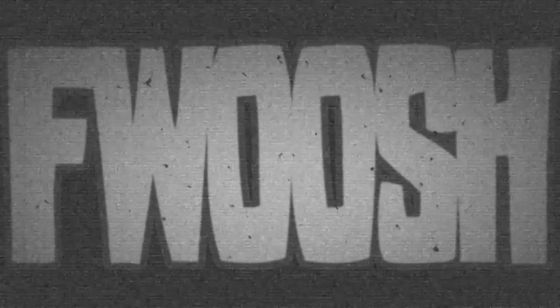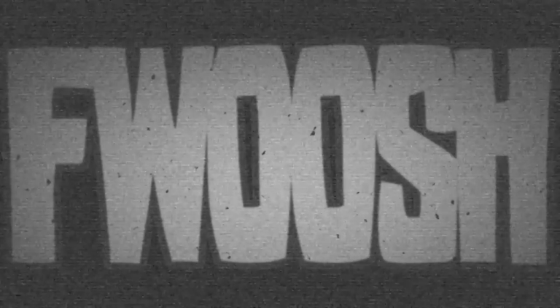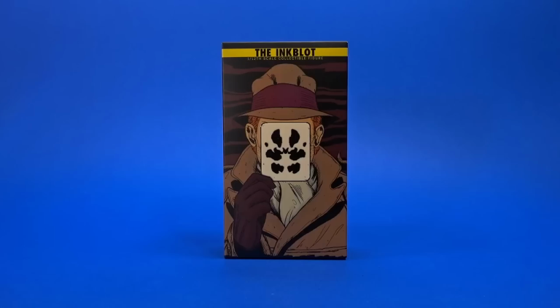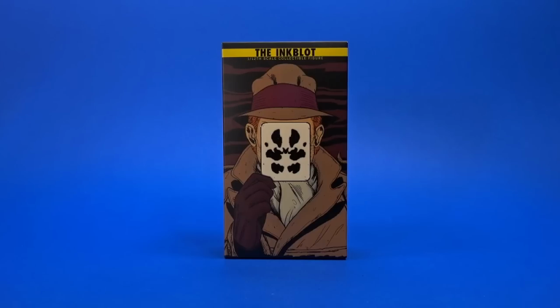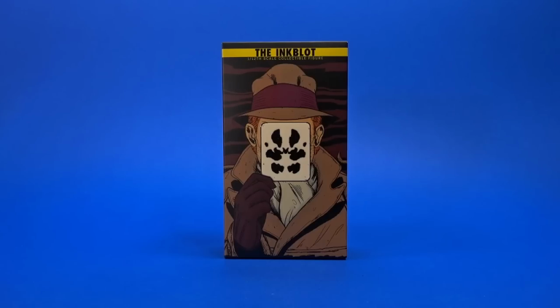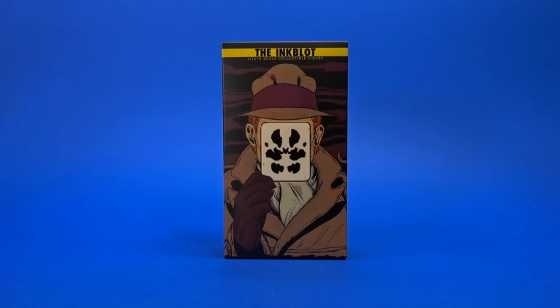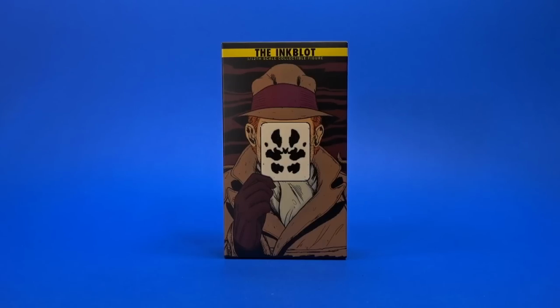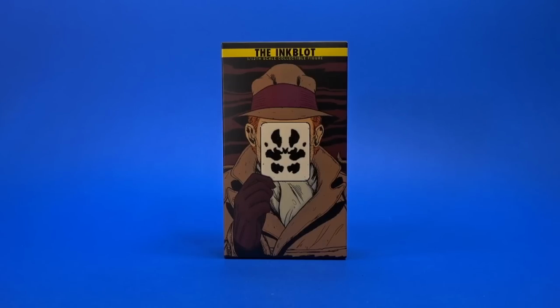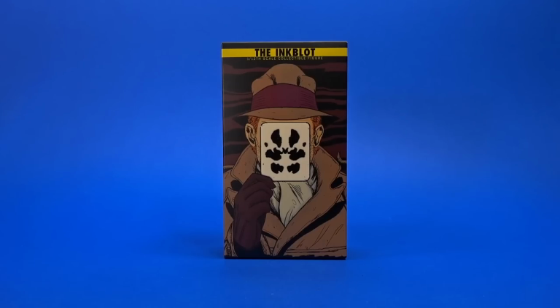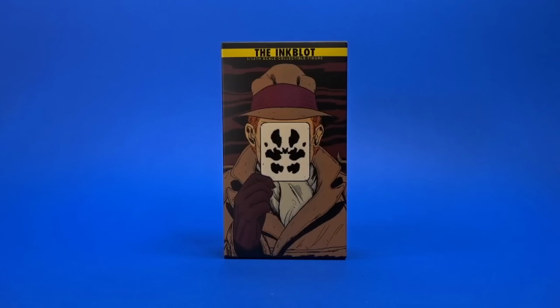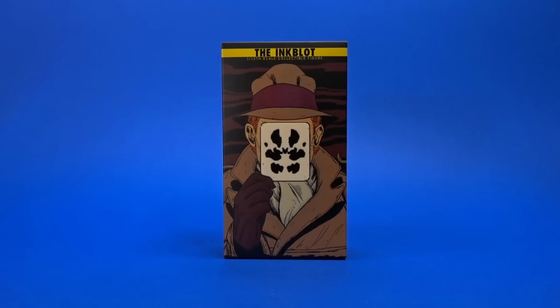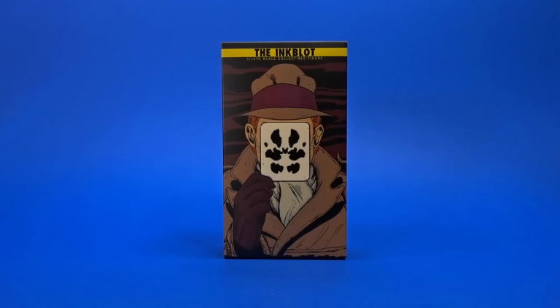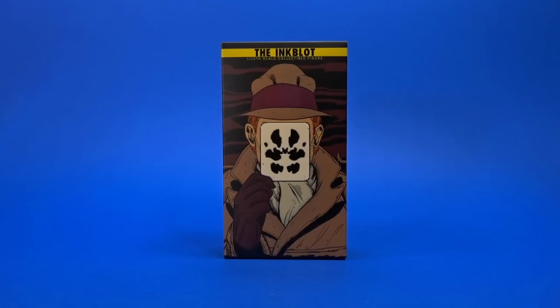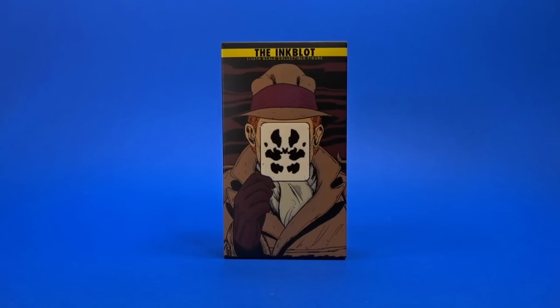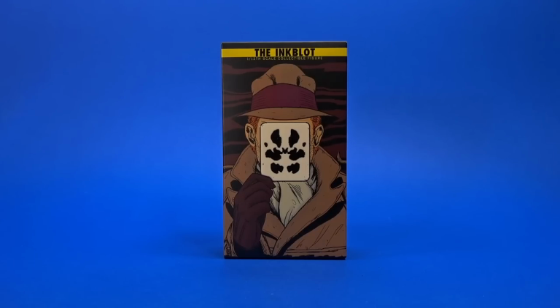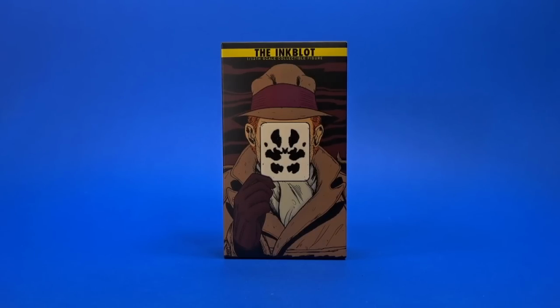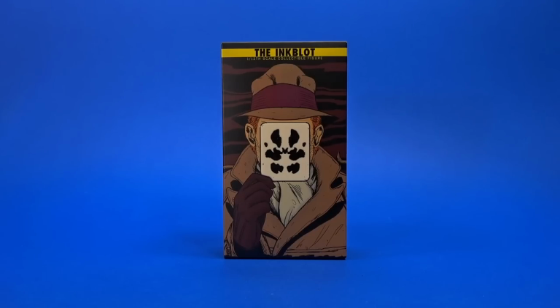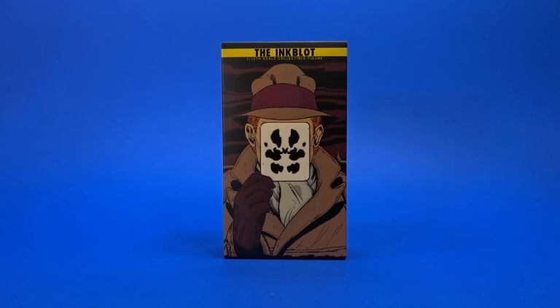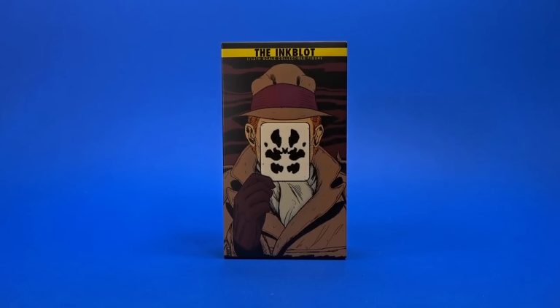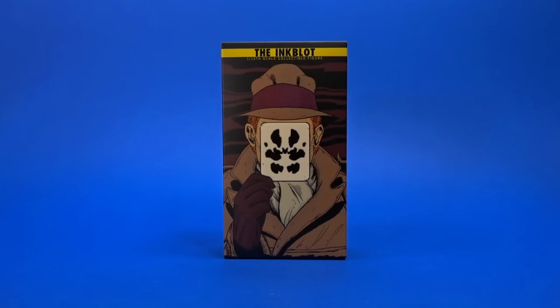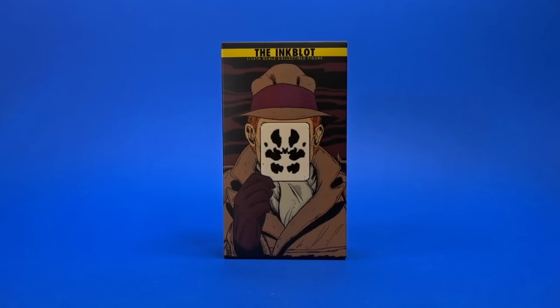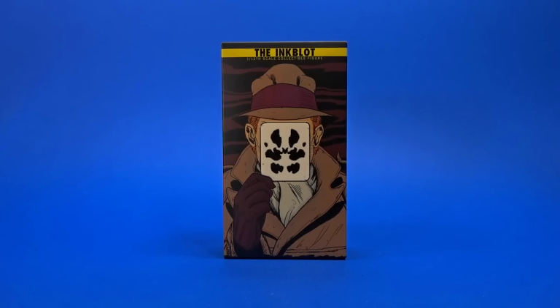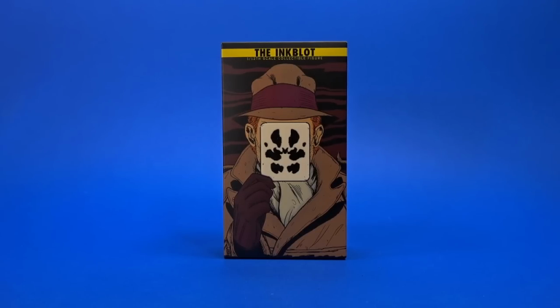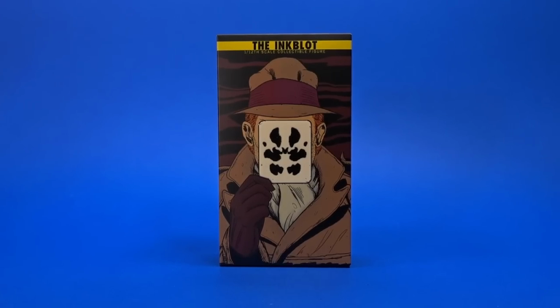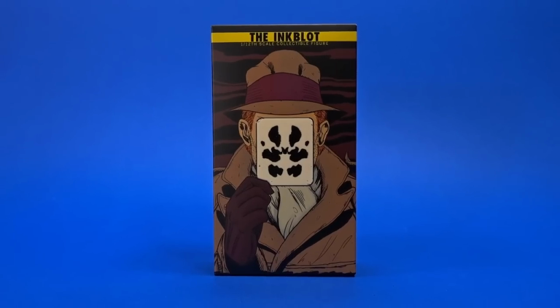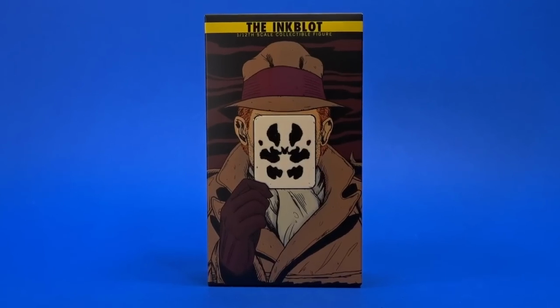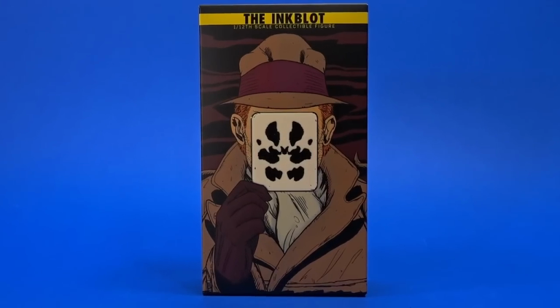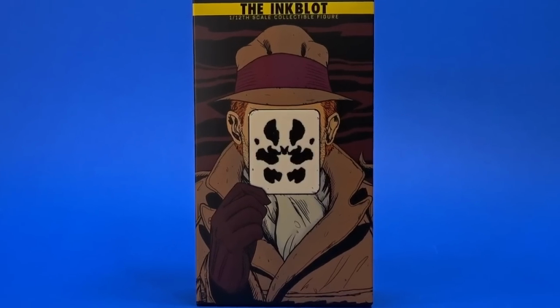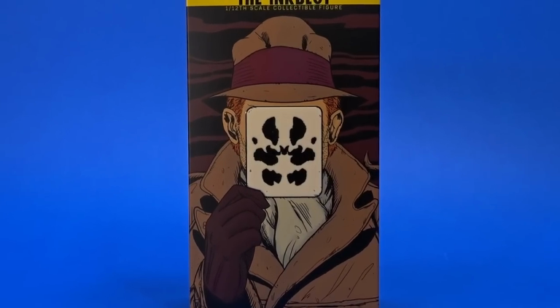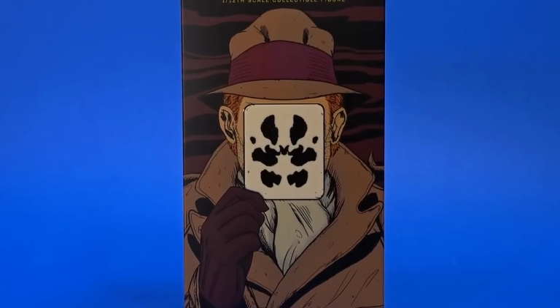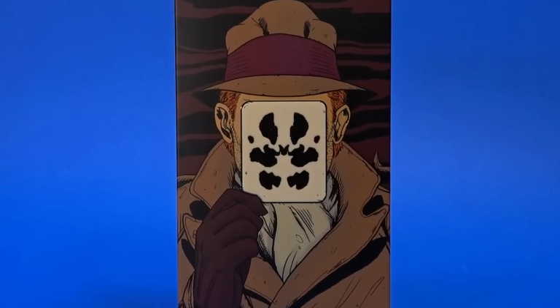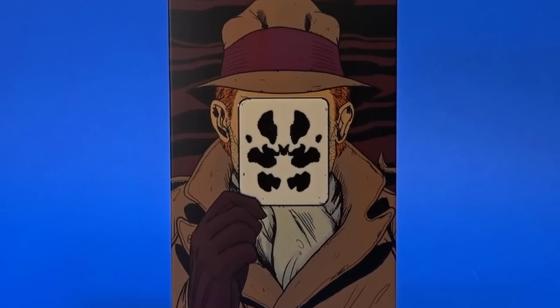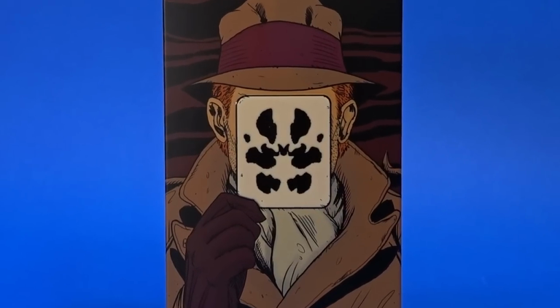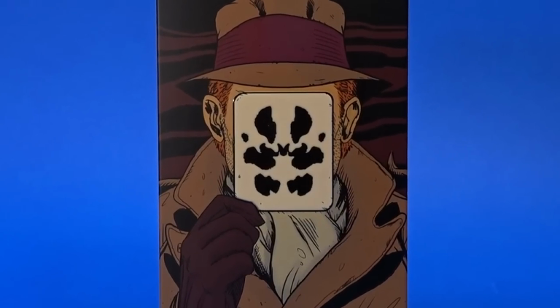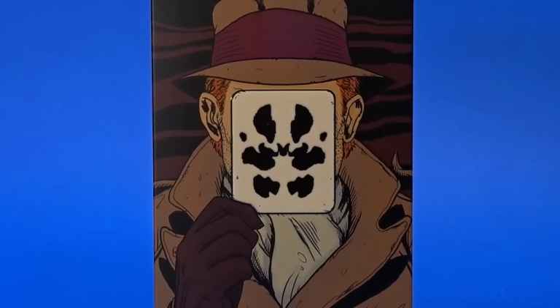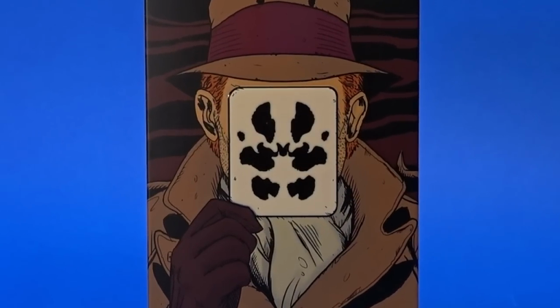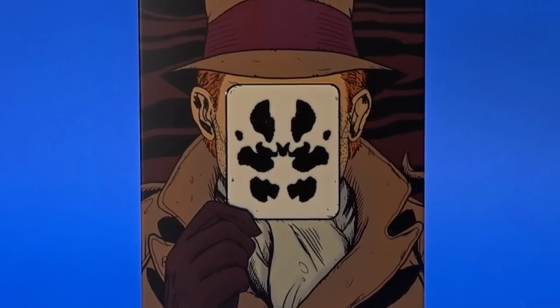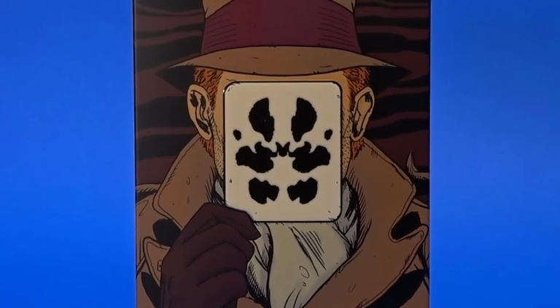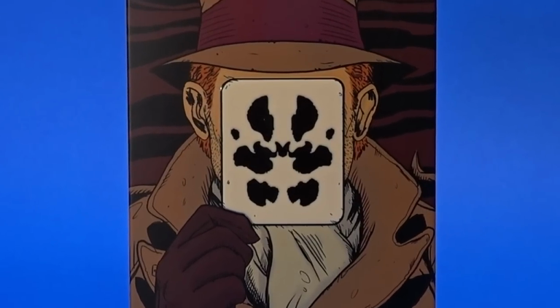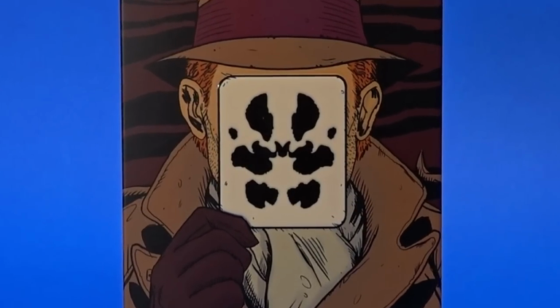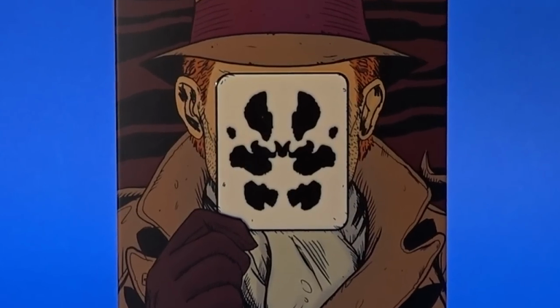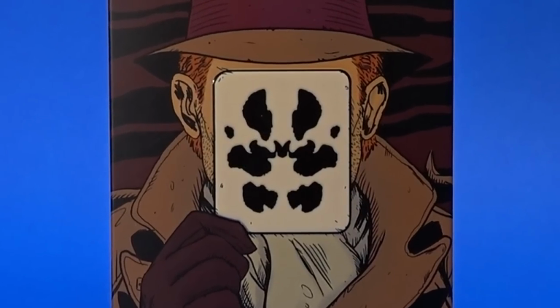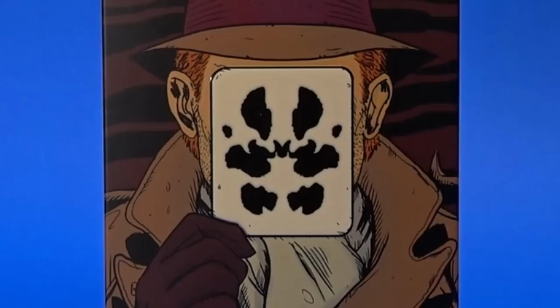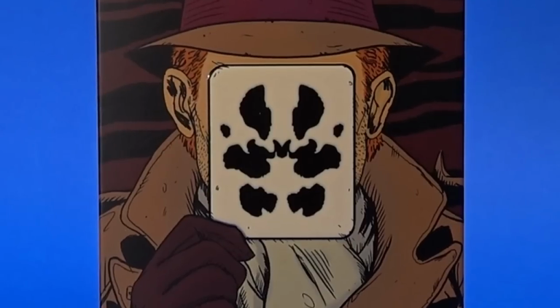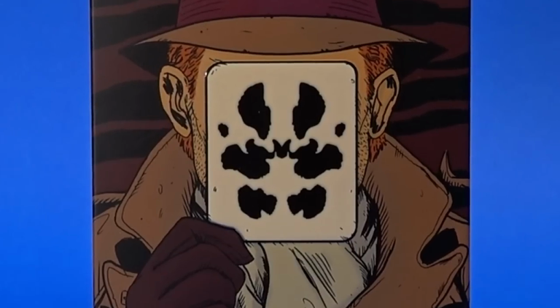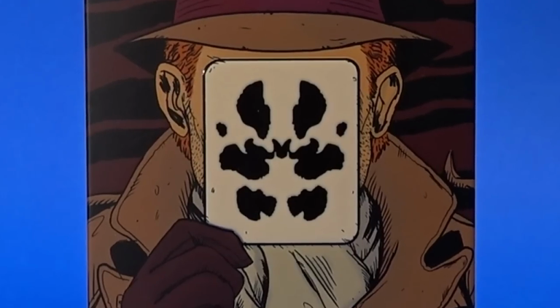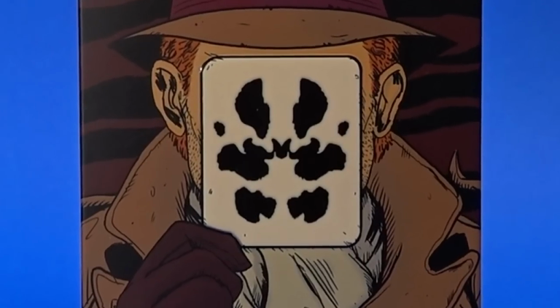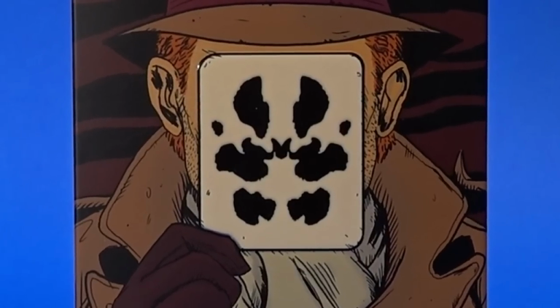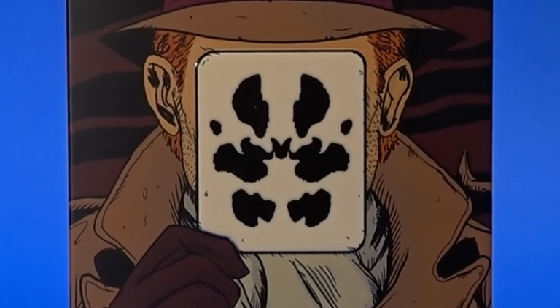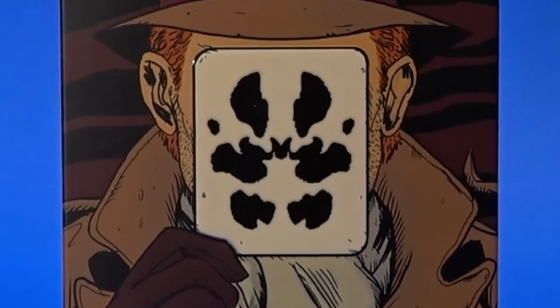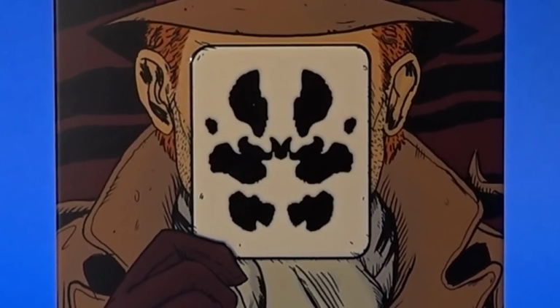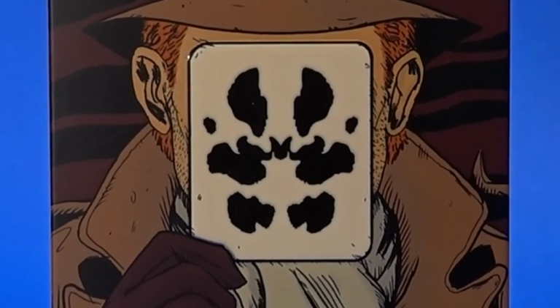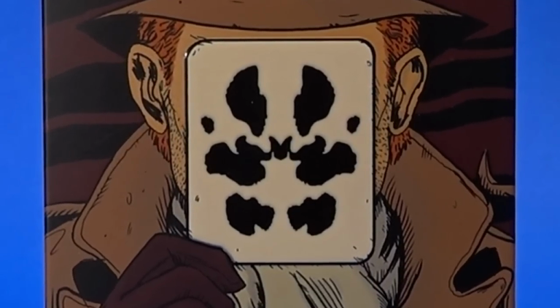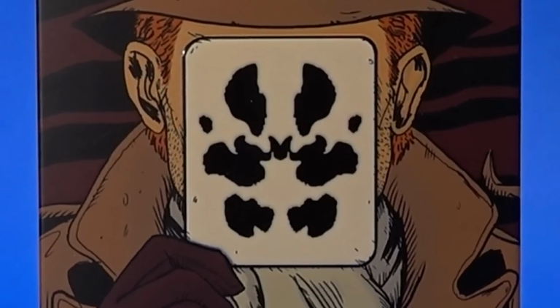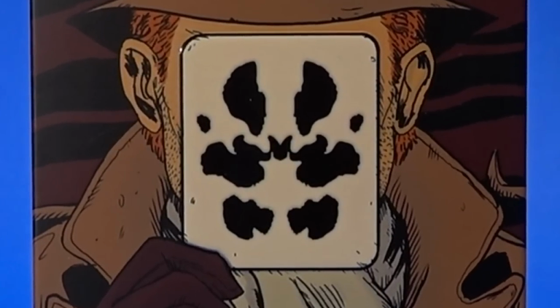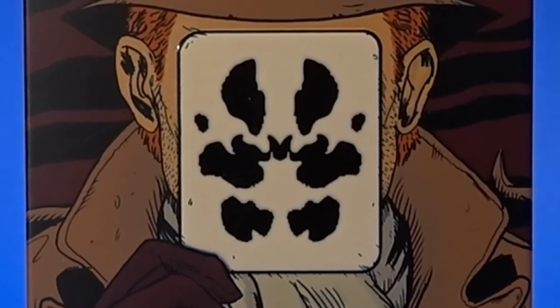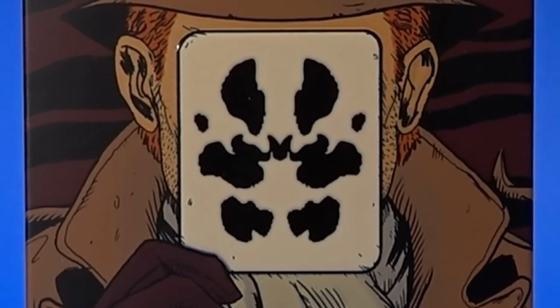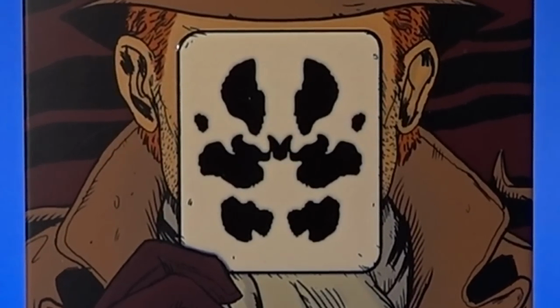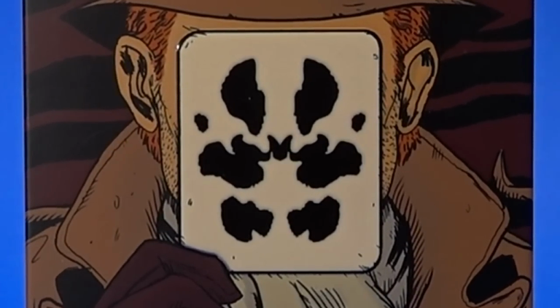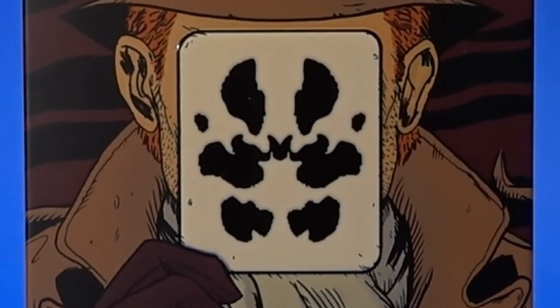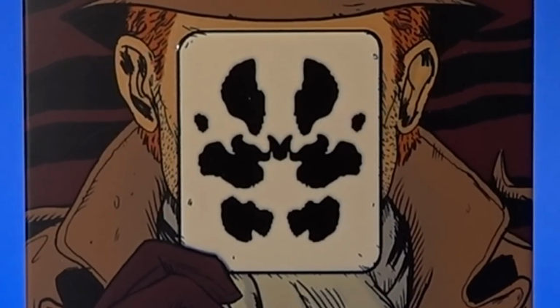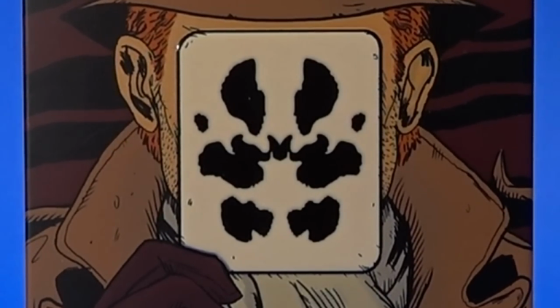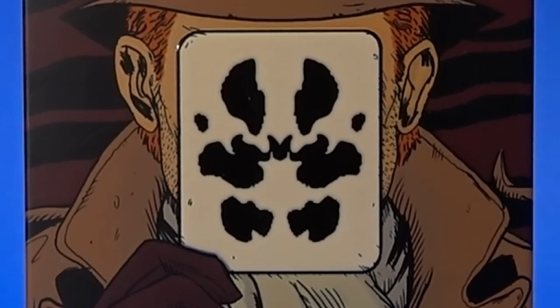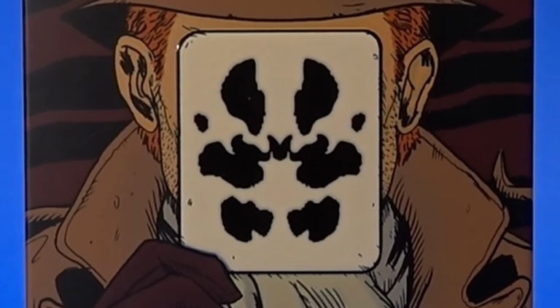Okay, people, welcome back to another Fwoosh Review. Today we're going to take a look at the Felix Toys 1/12th scale collectible figure, the Inkblot.